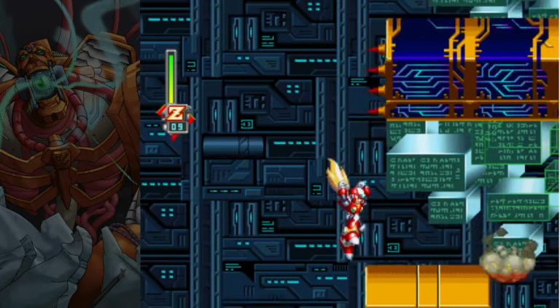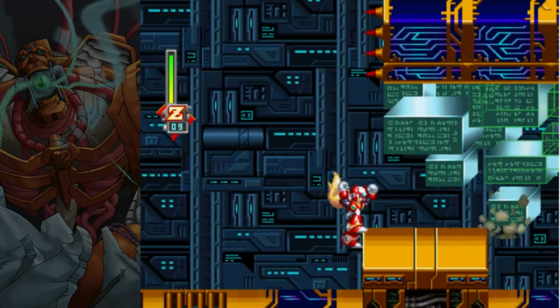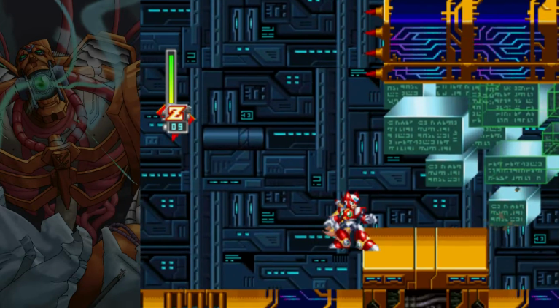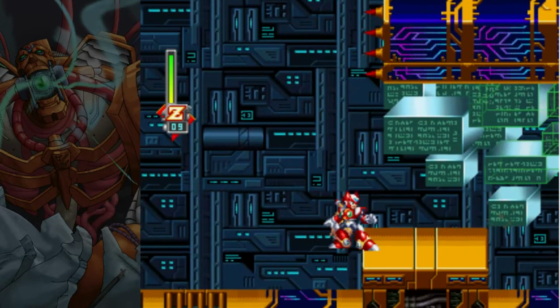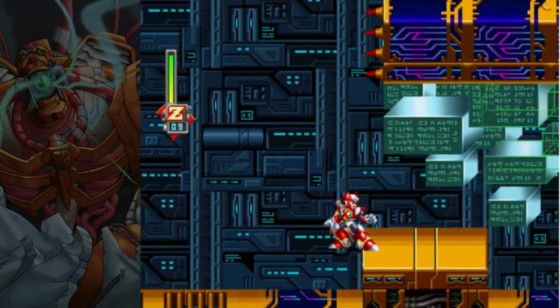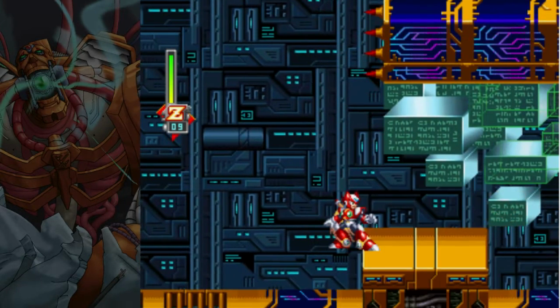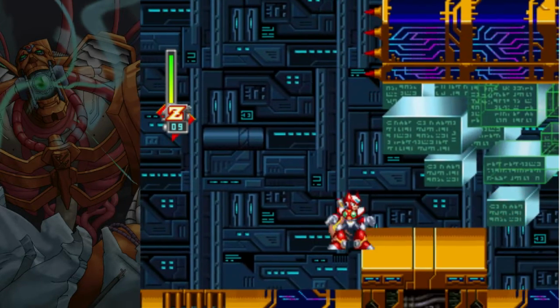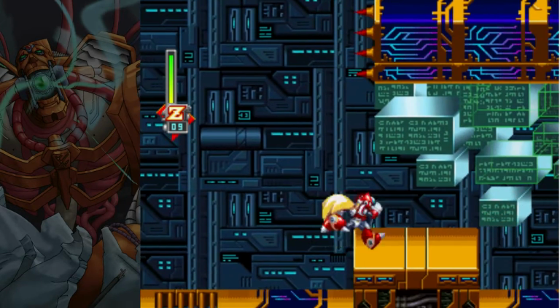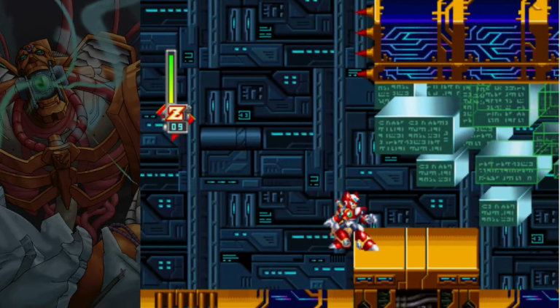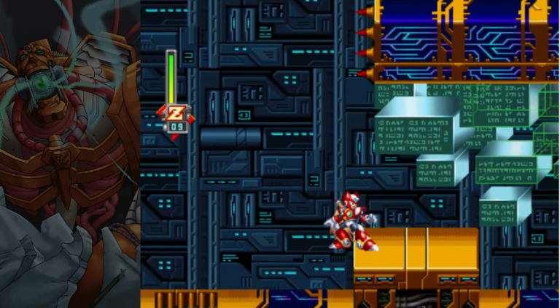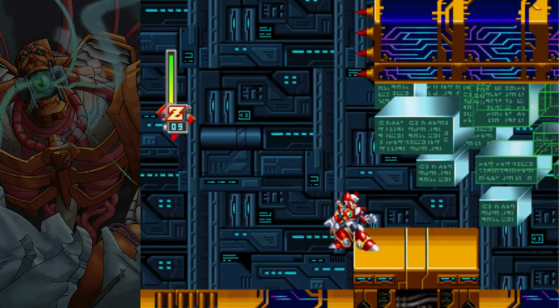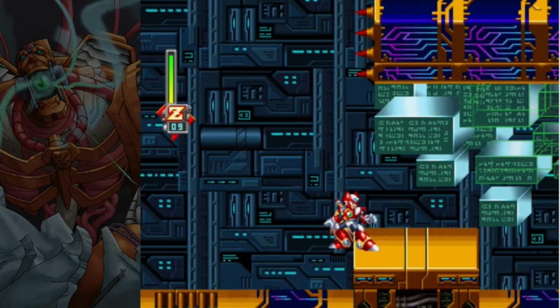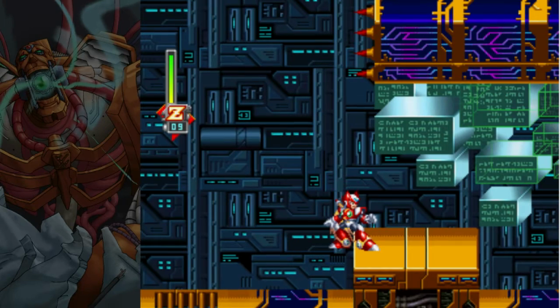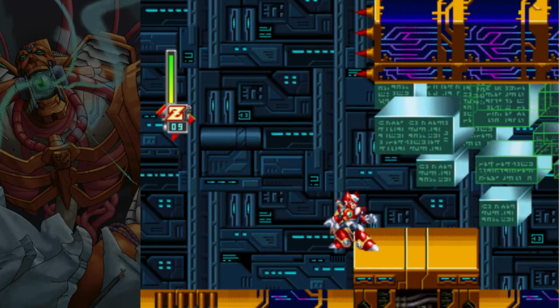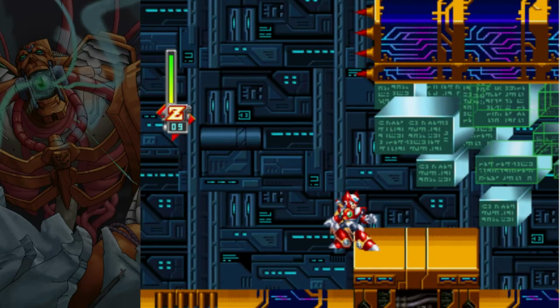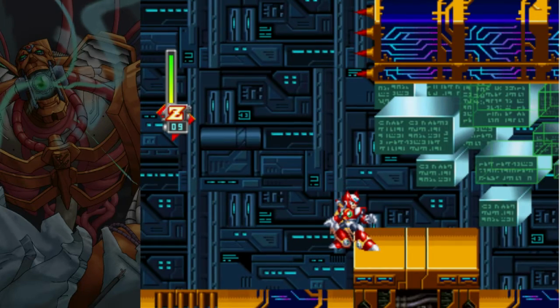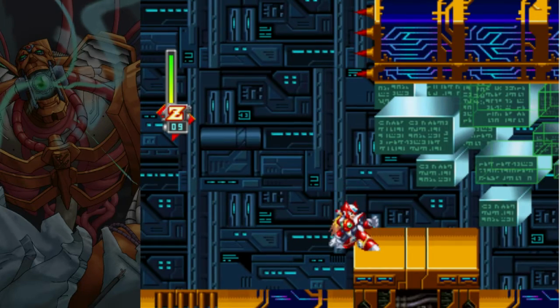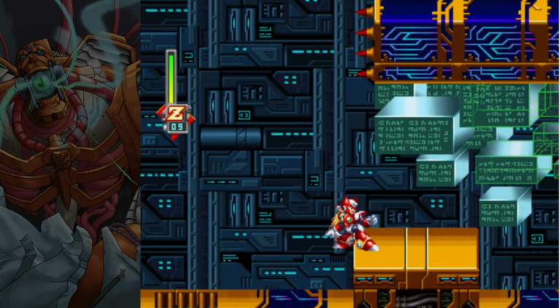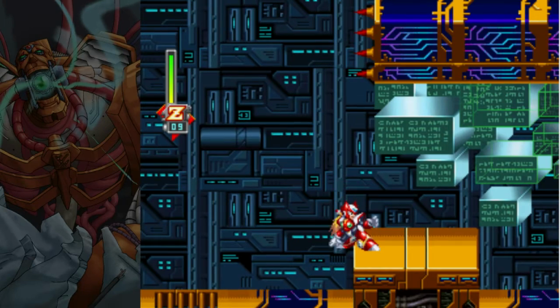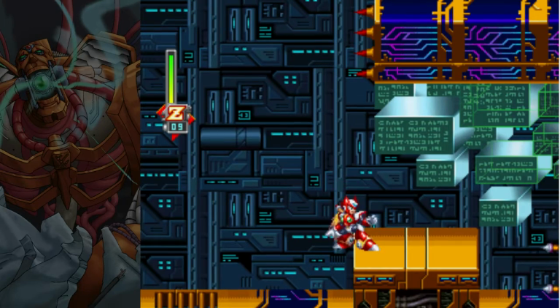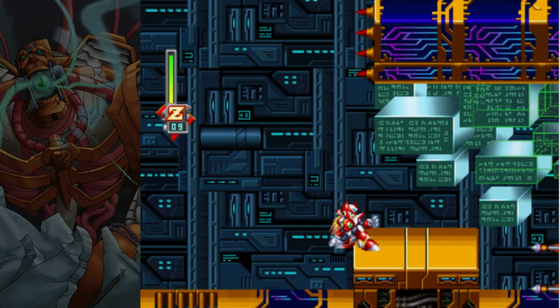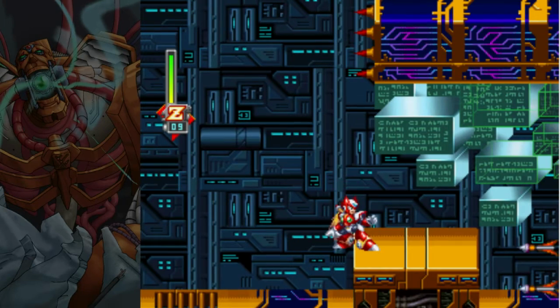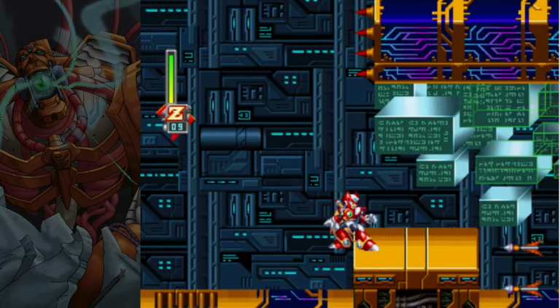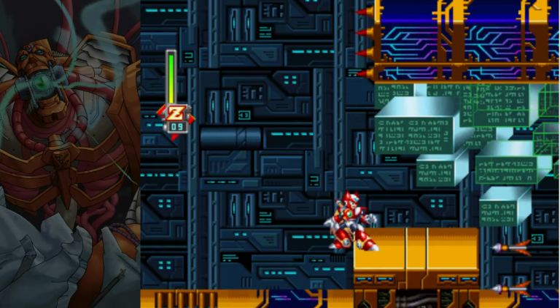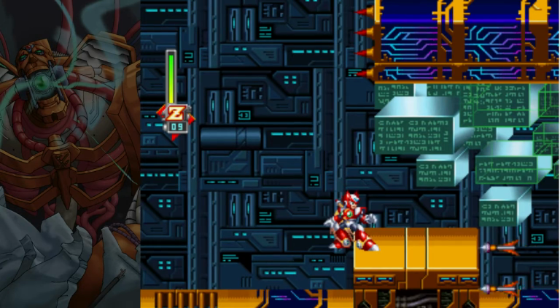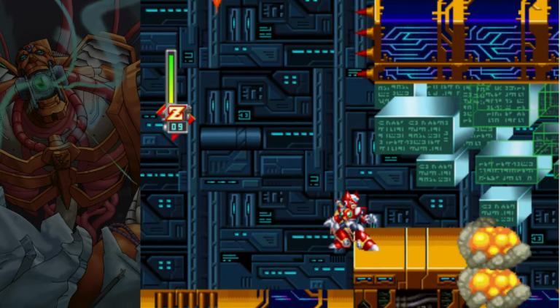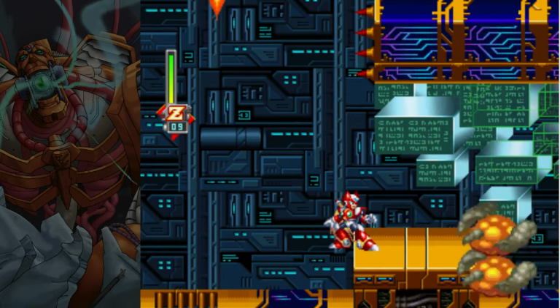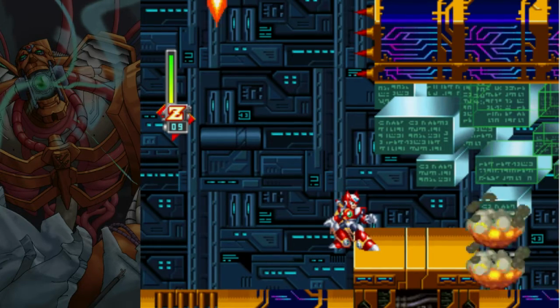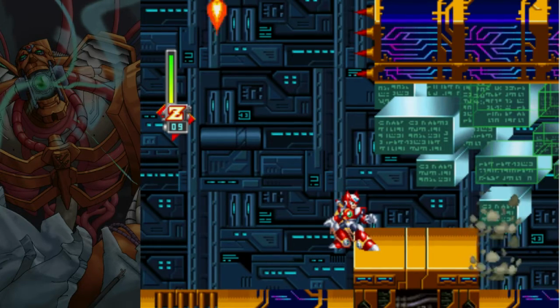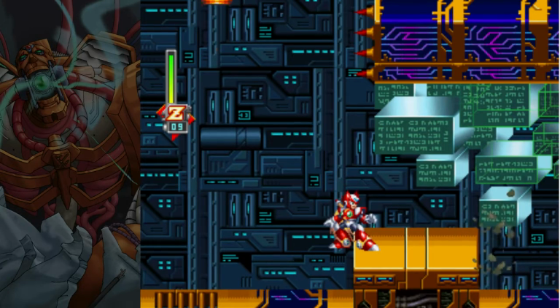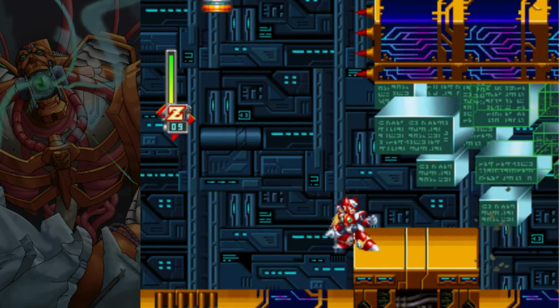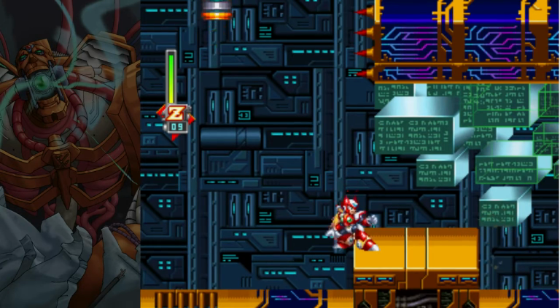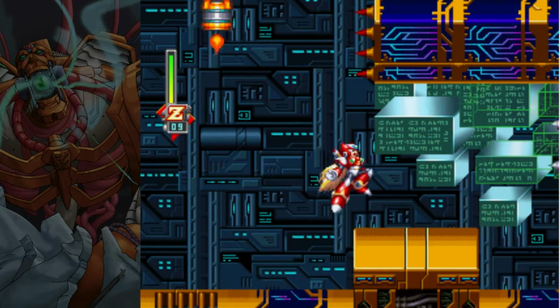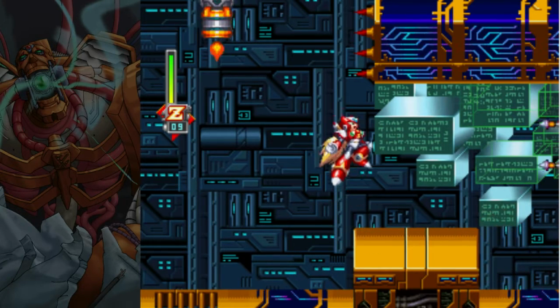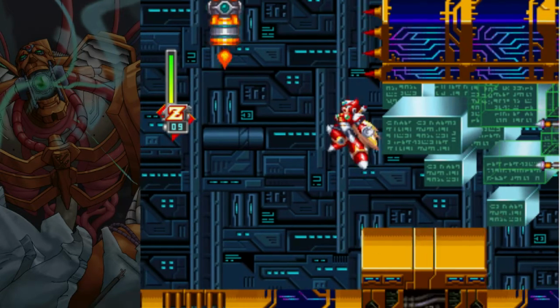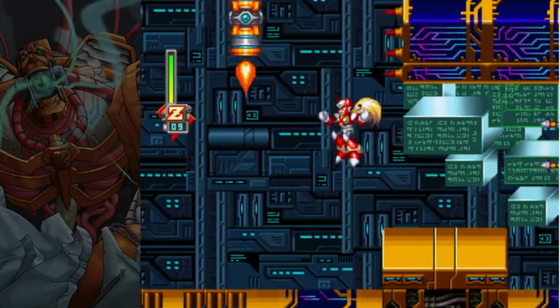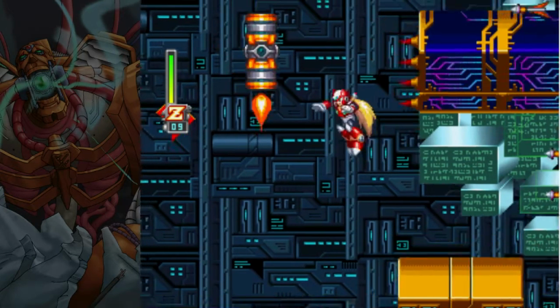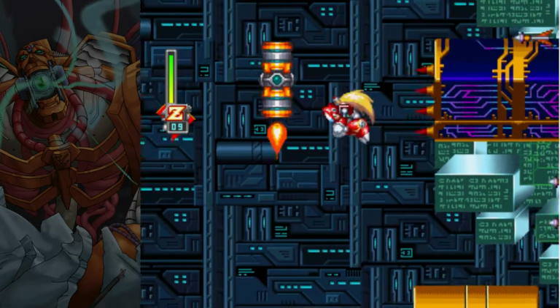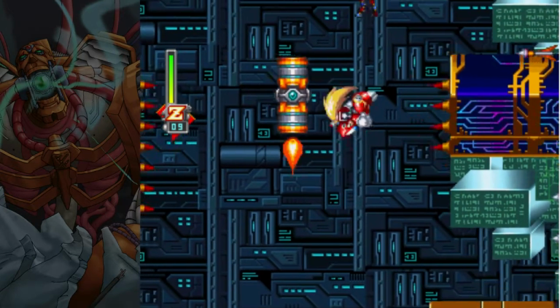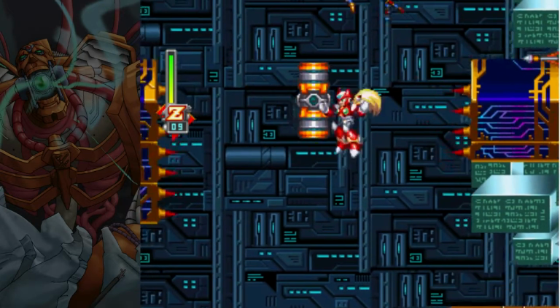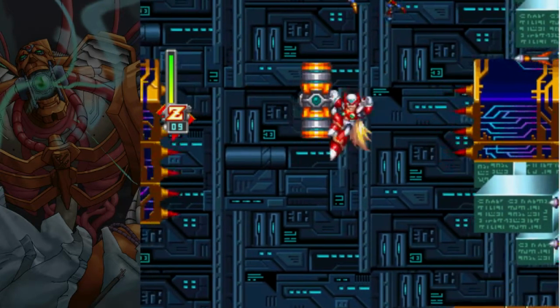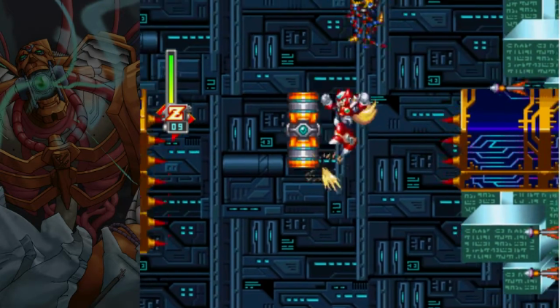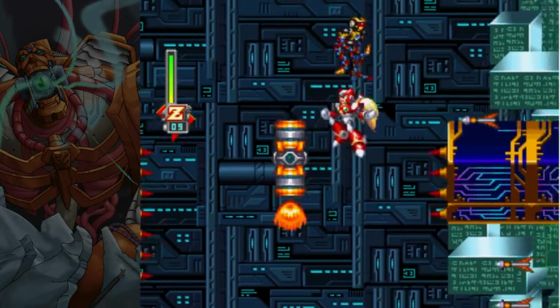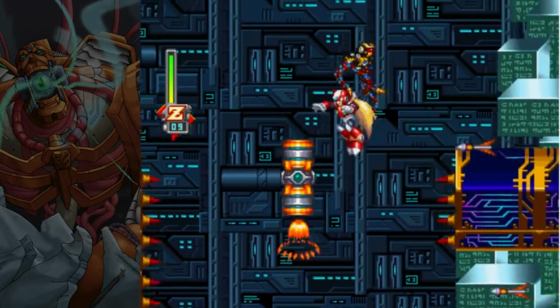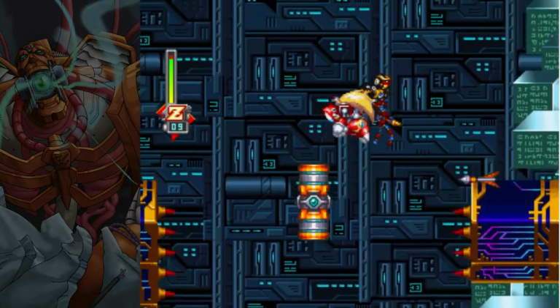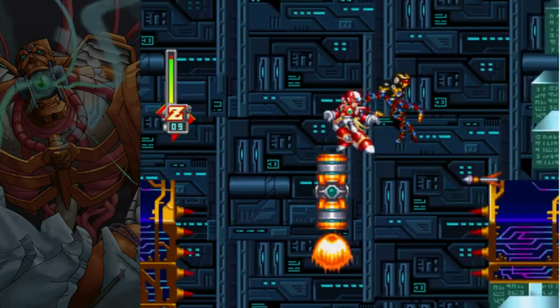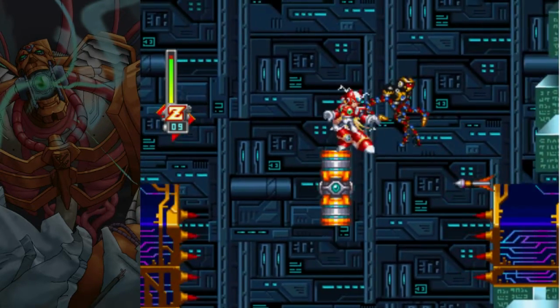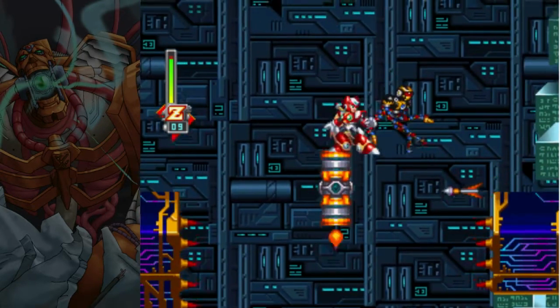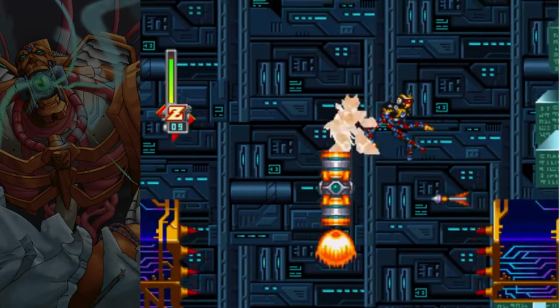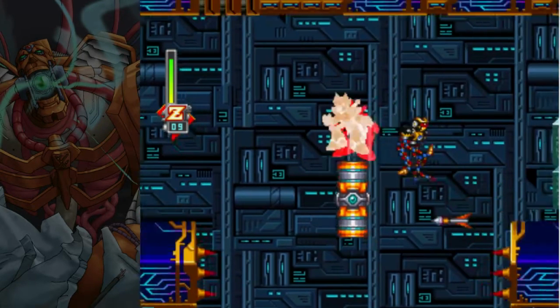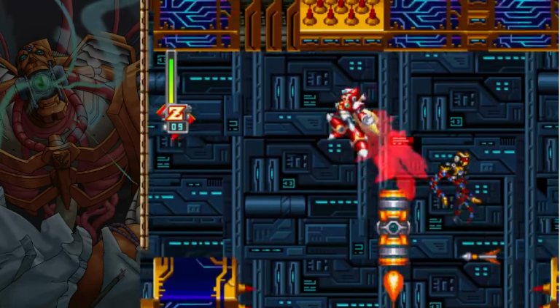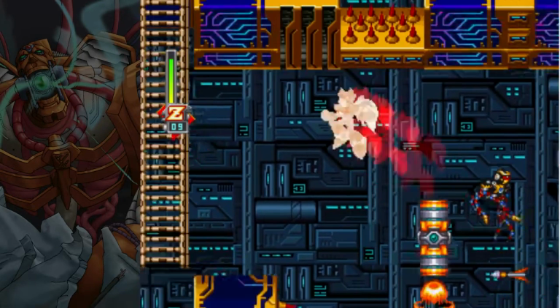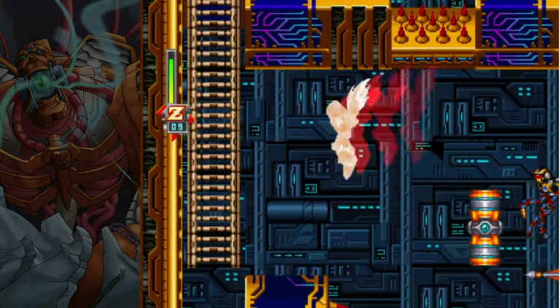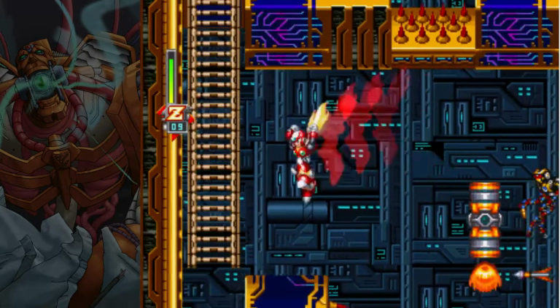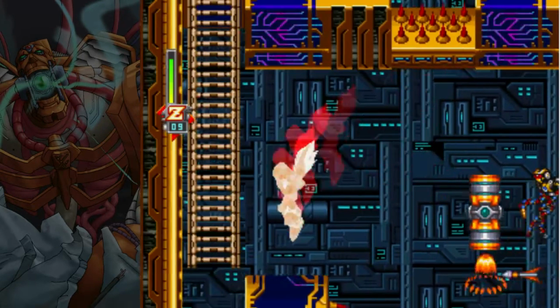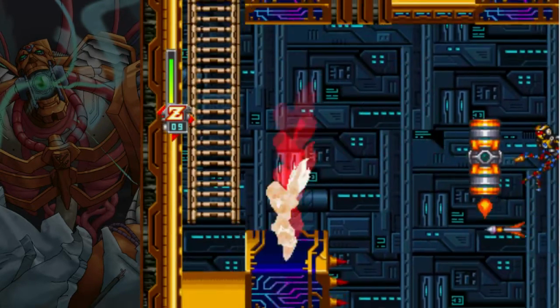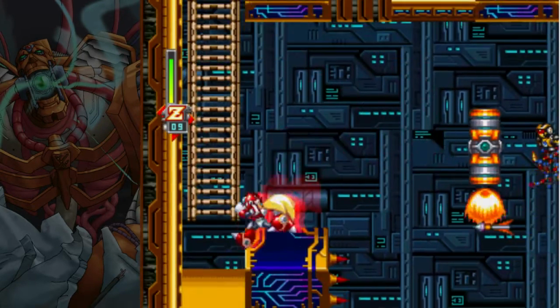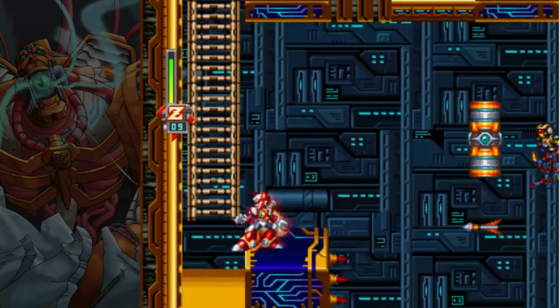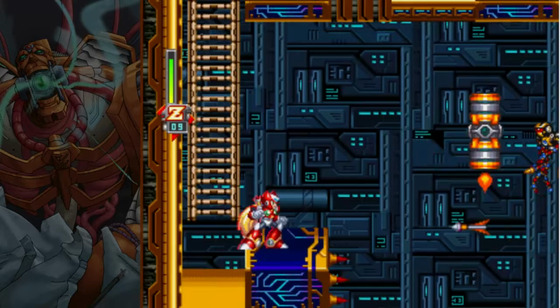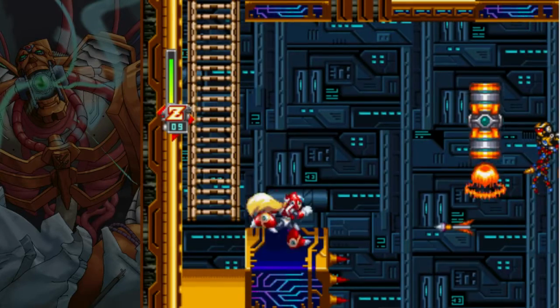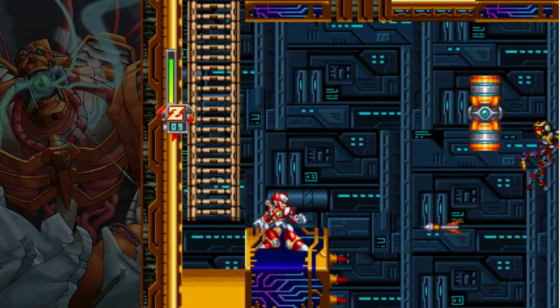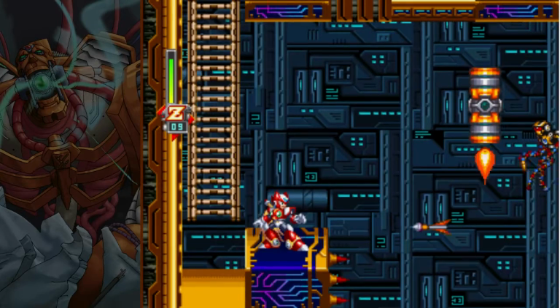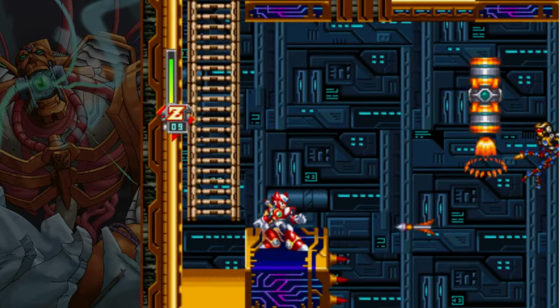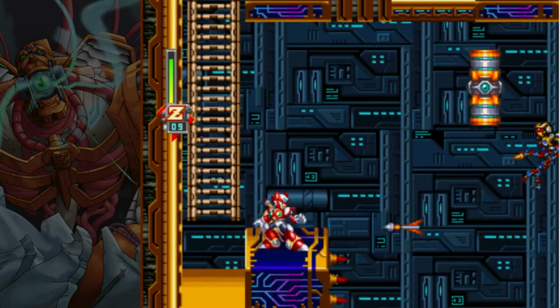Then you want to jump up here and spawn that platform, and then go up on the platform — and boom, there's no totem pole.